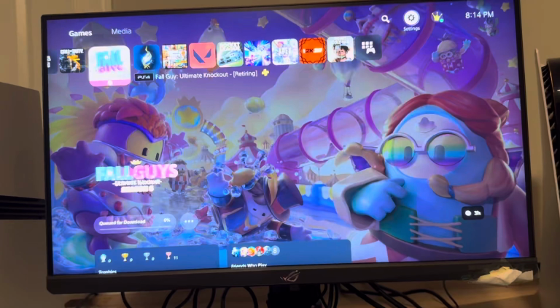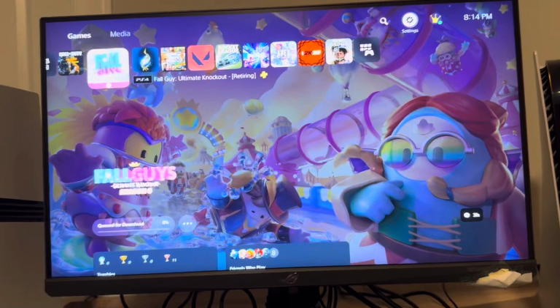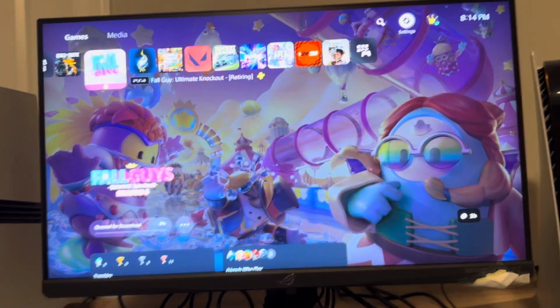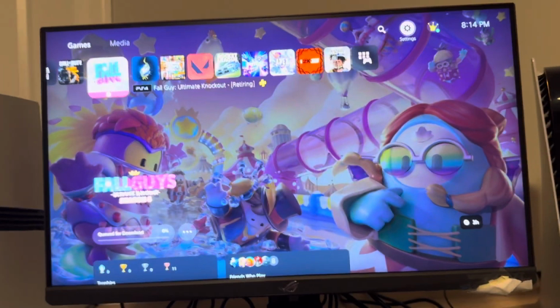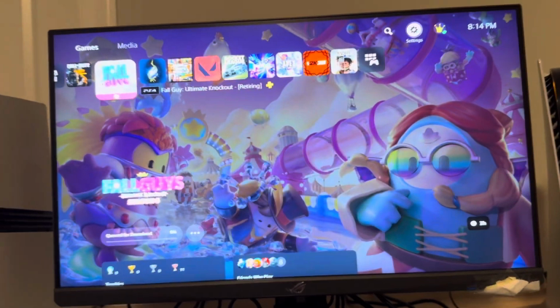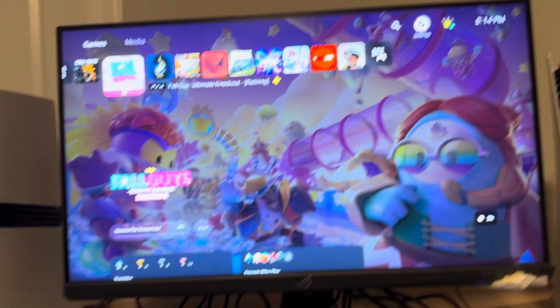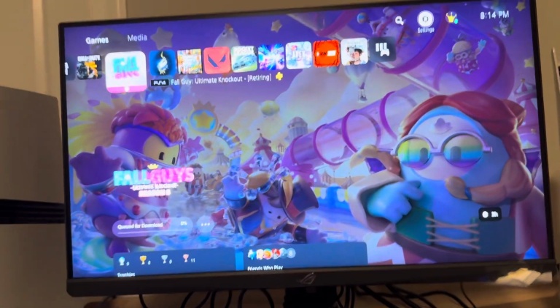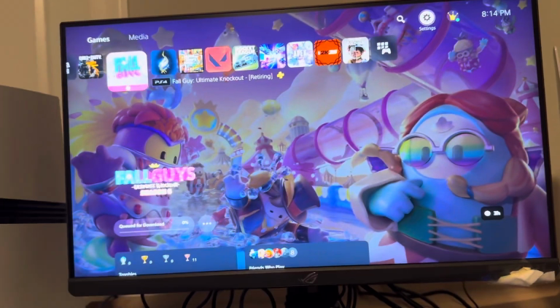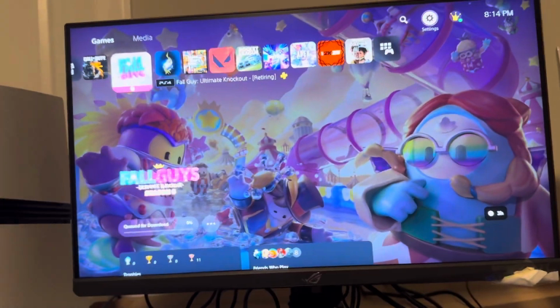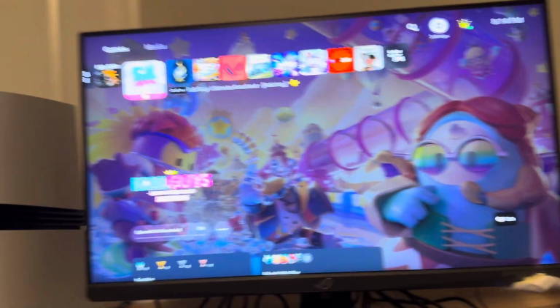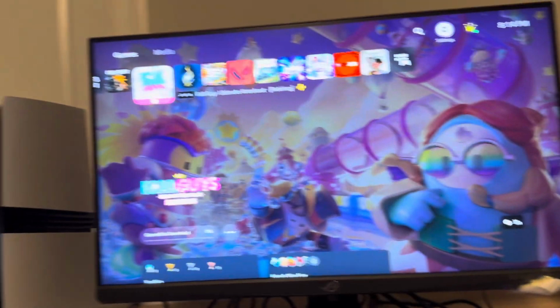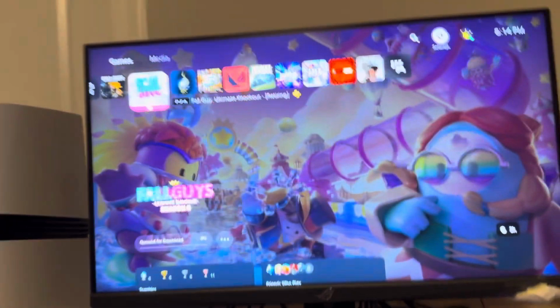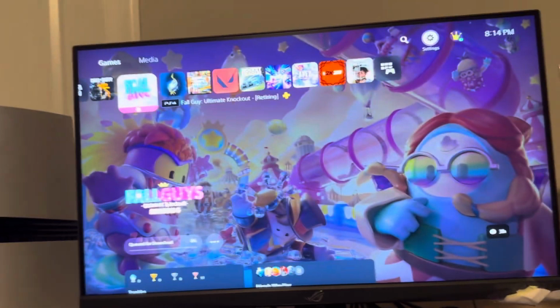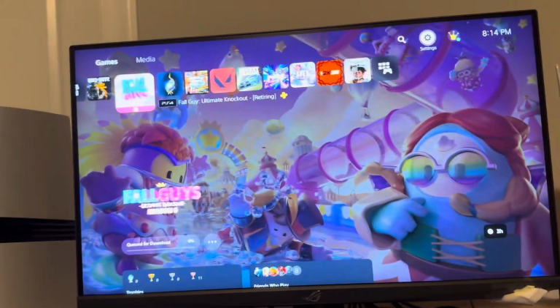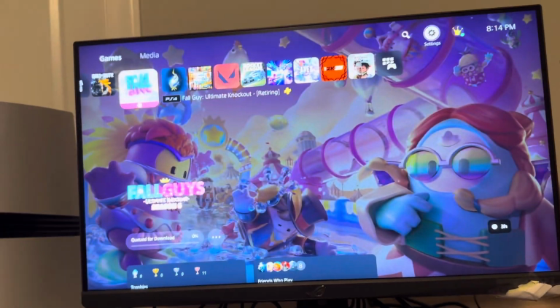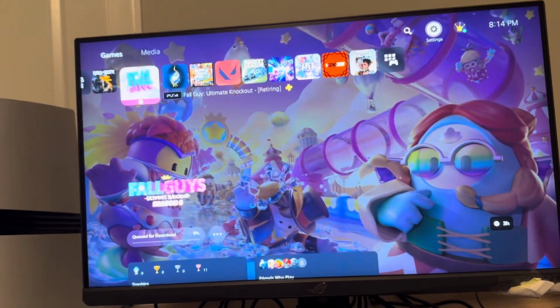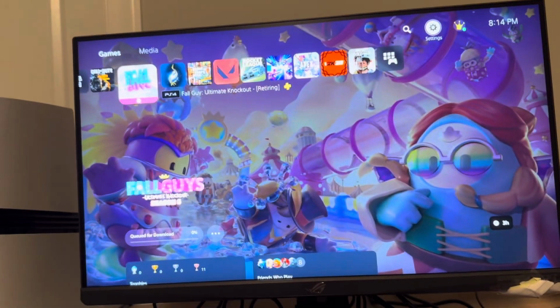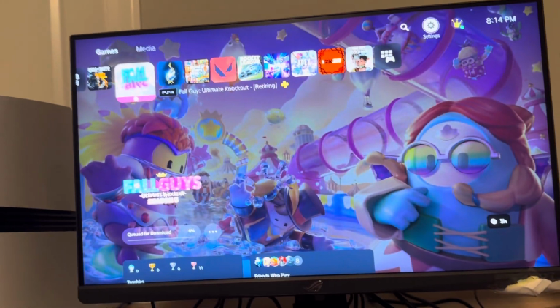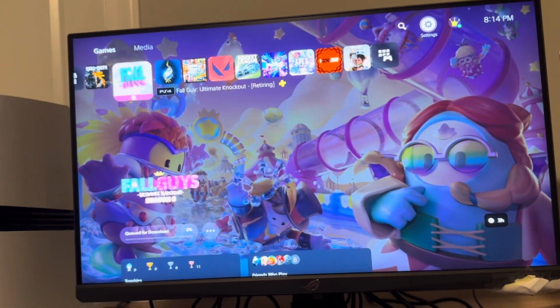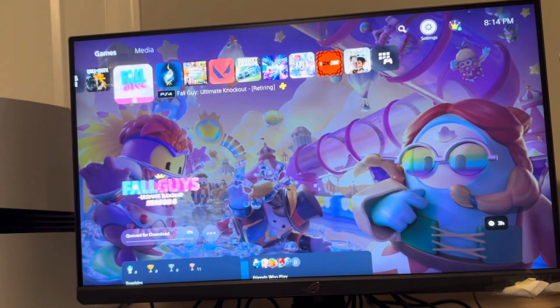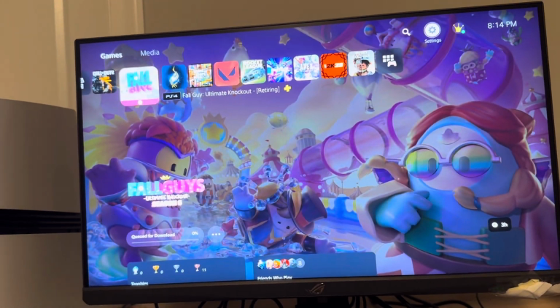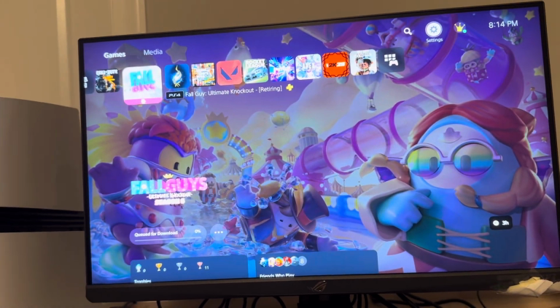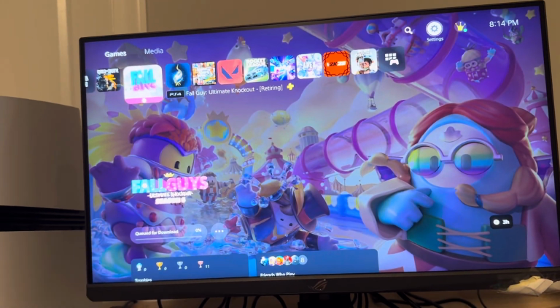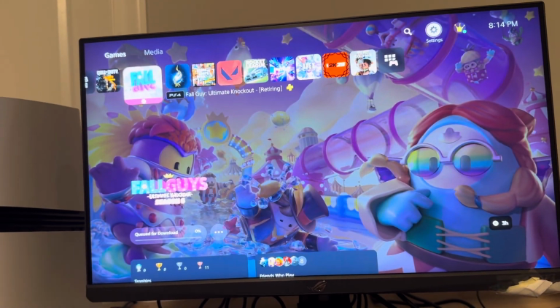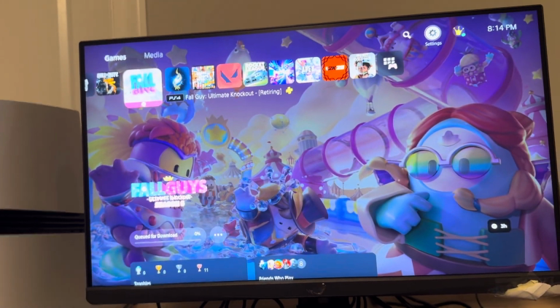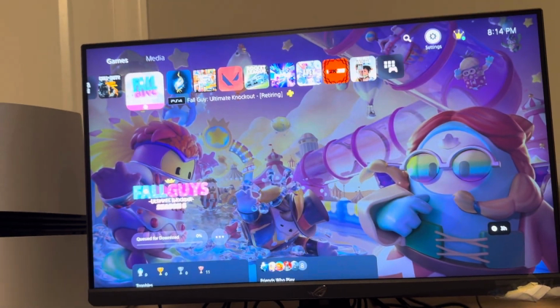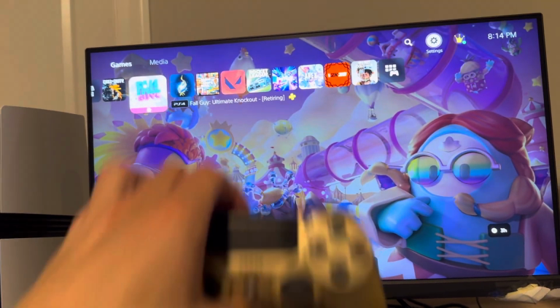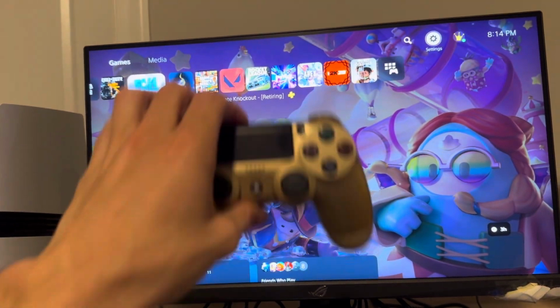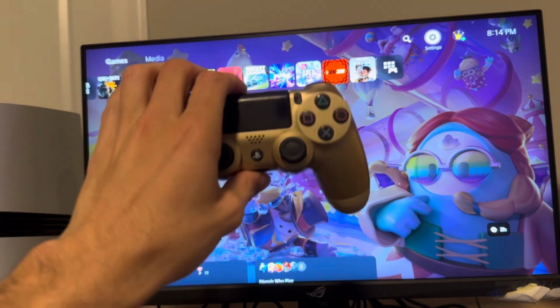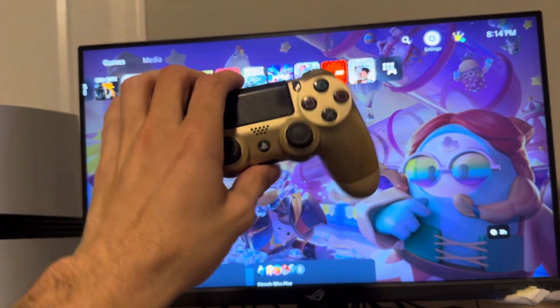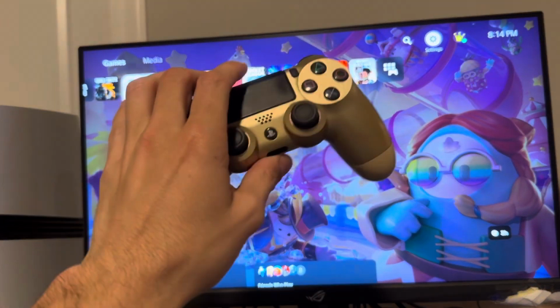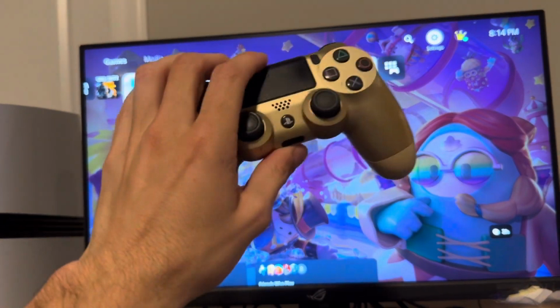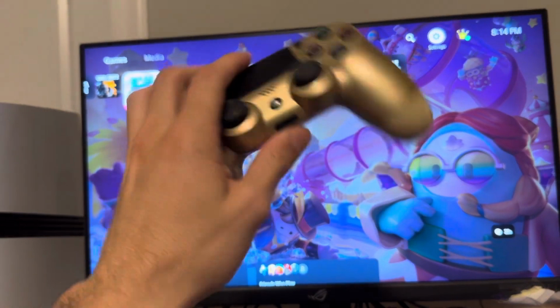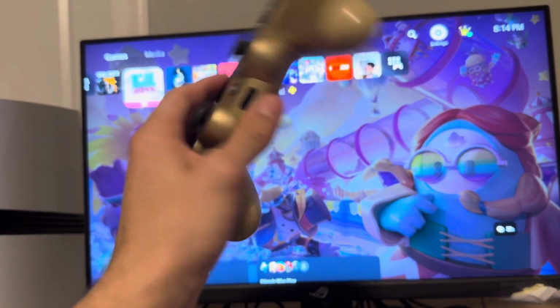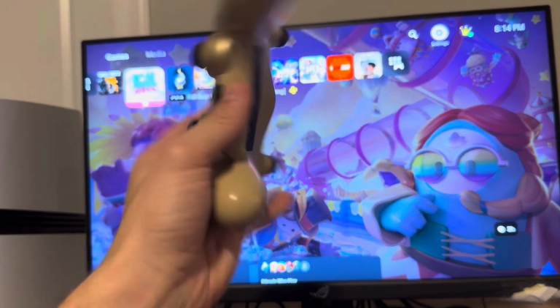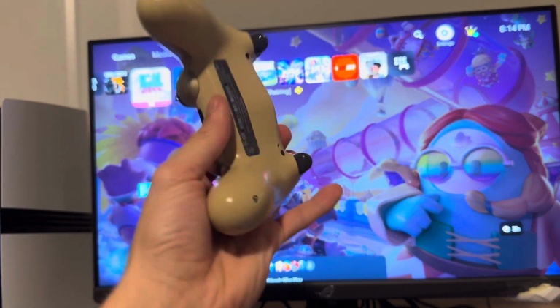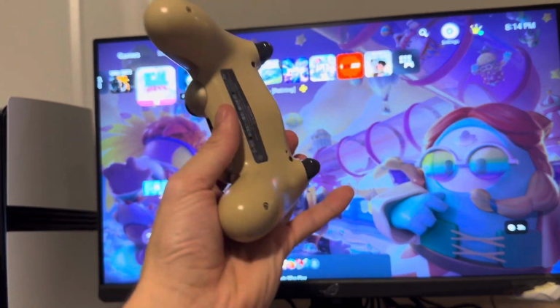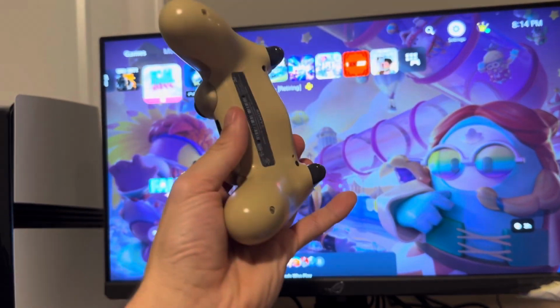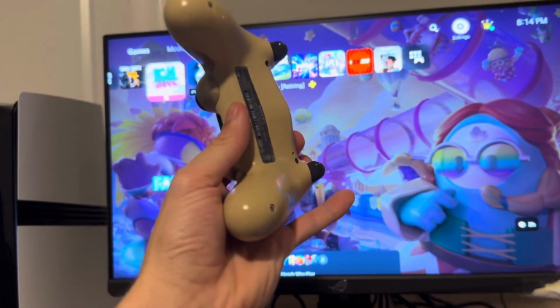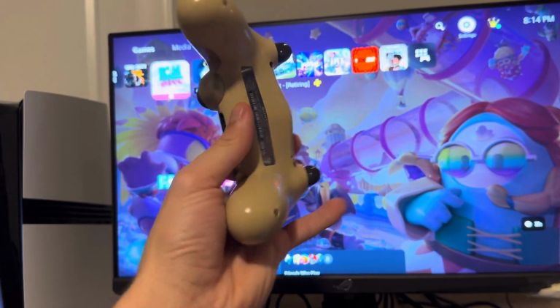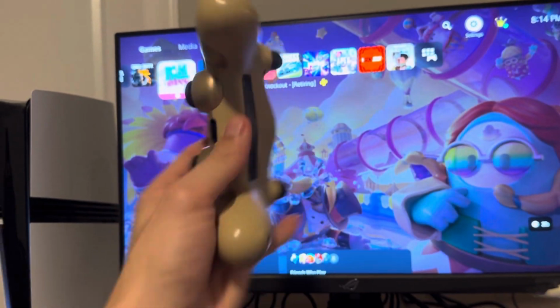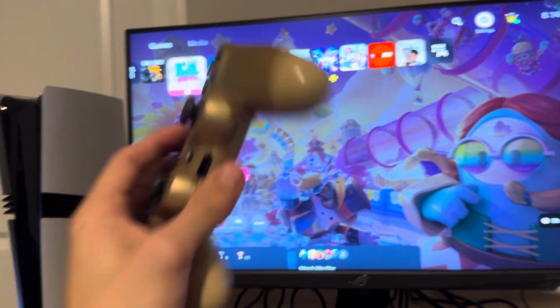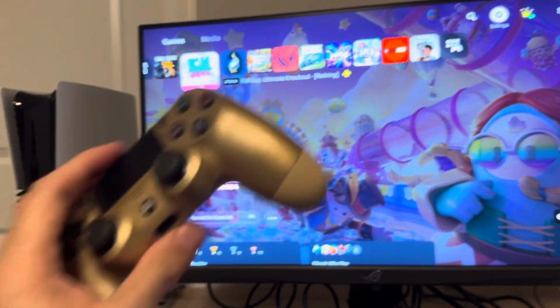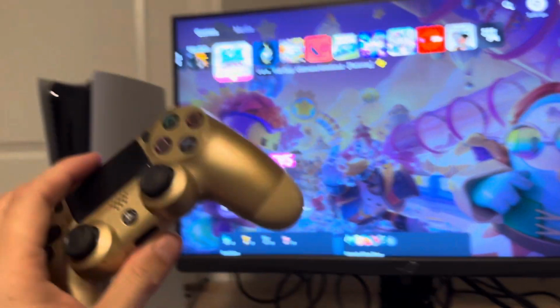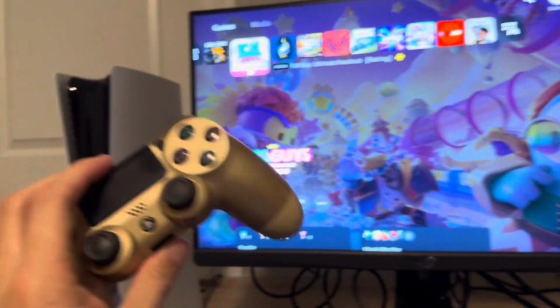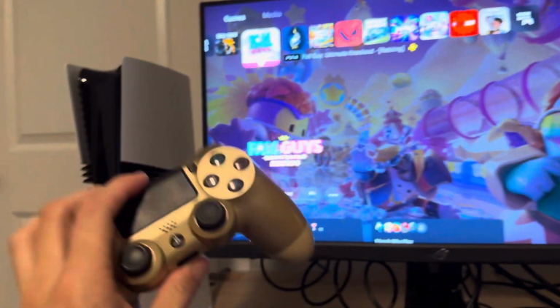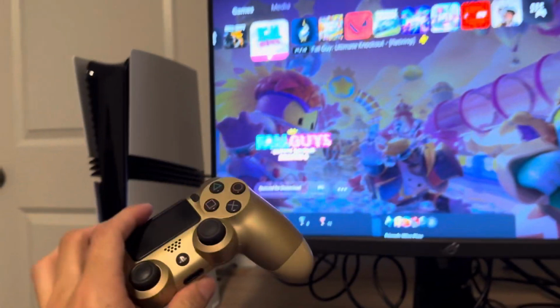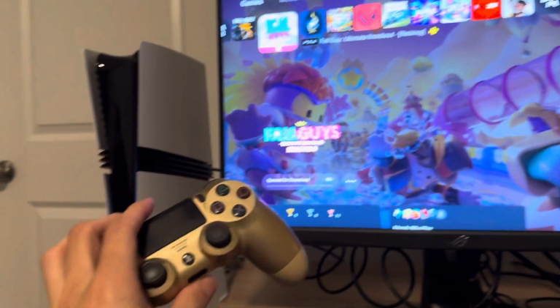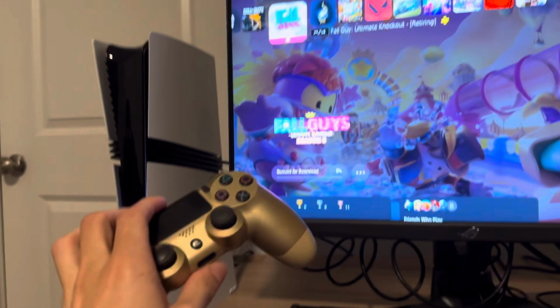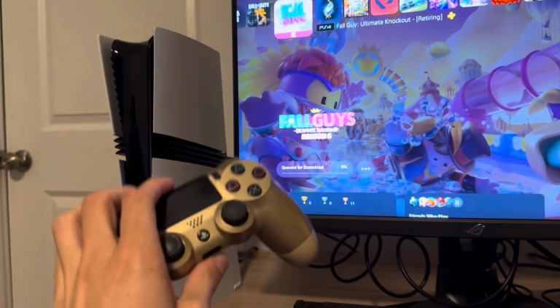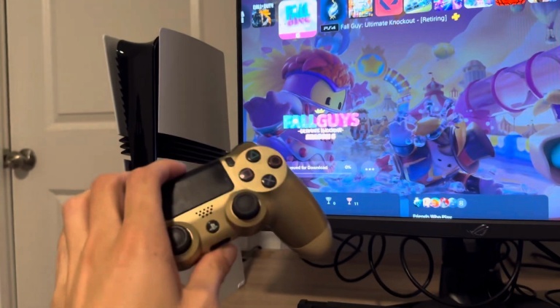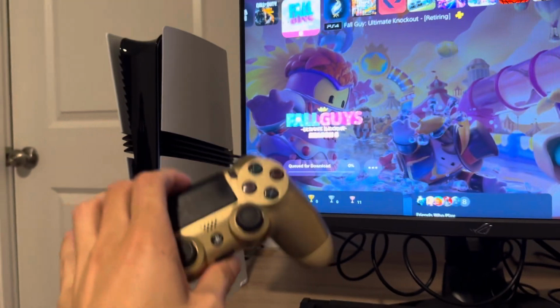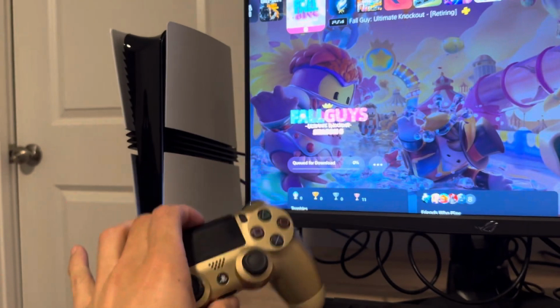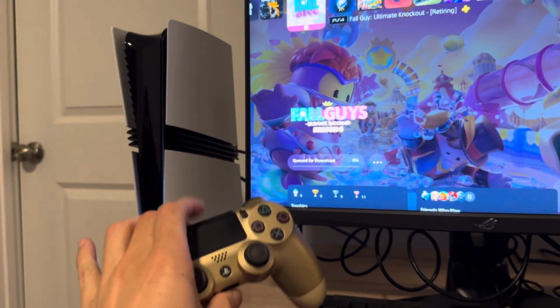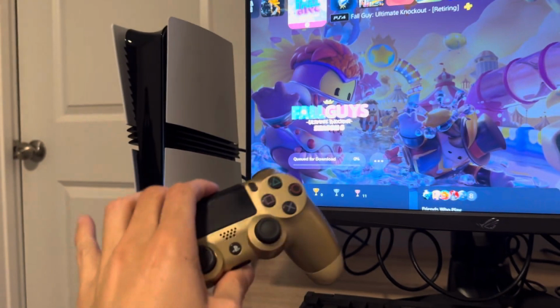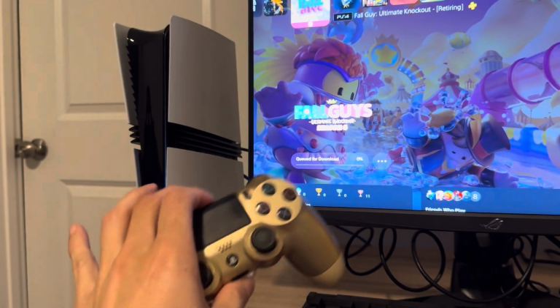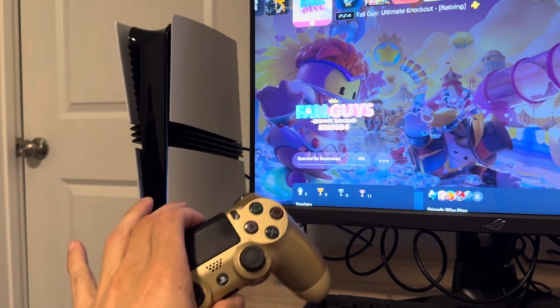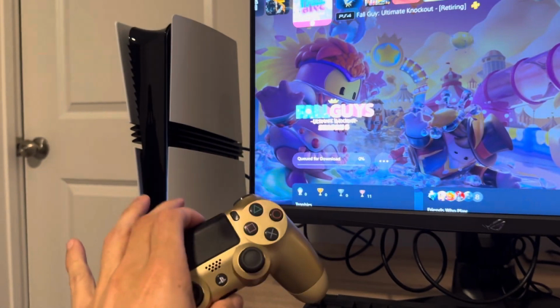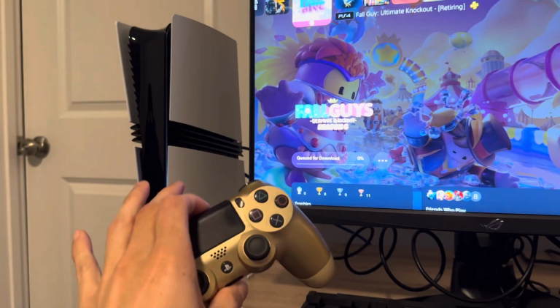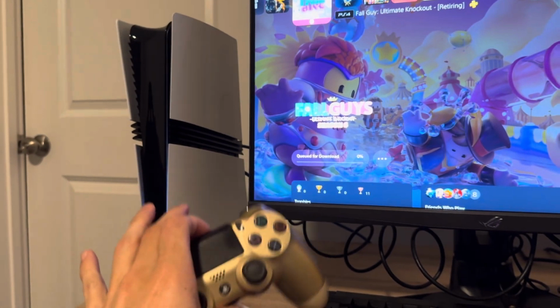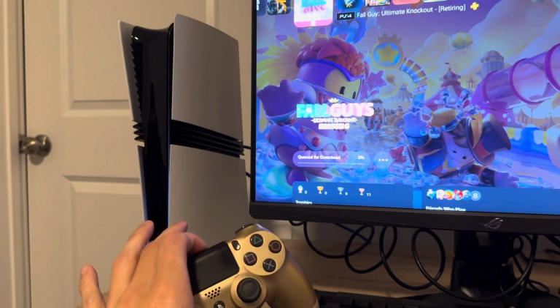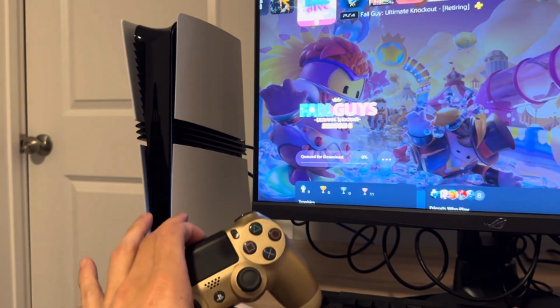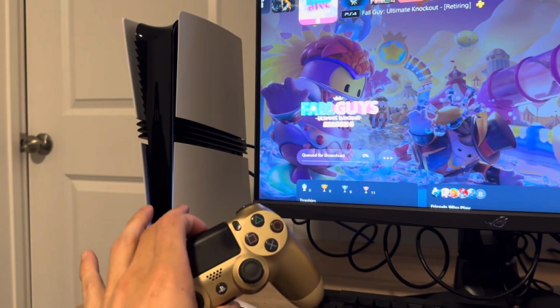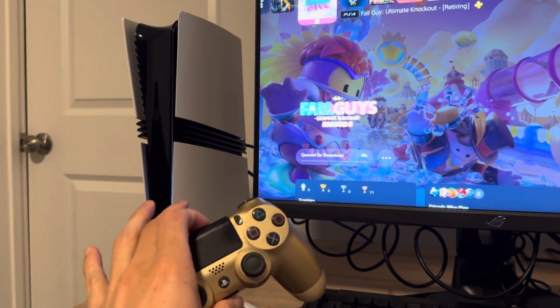What's up guys, it's your boy Wavy, and today's video I'm going to be showing you how to pair your PS4 controller wirelessly with your PS5 Pro console.